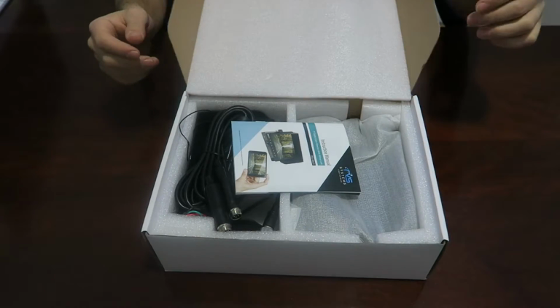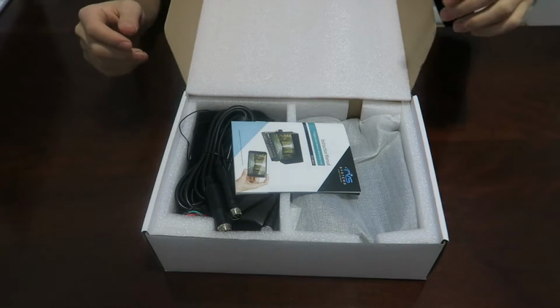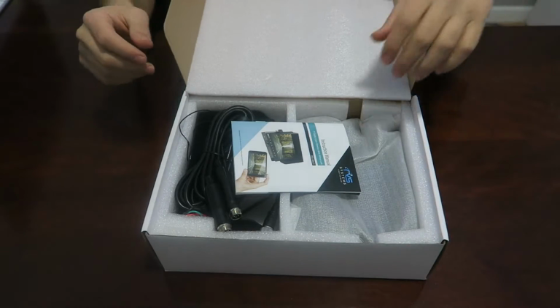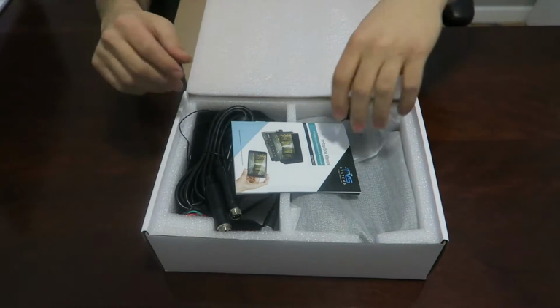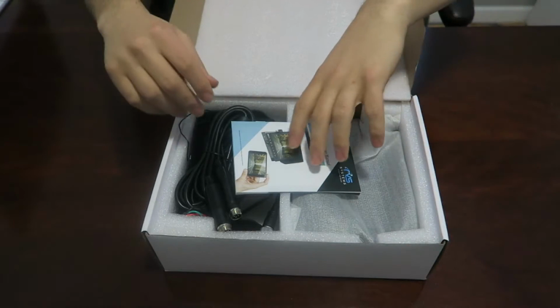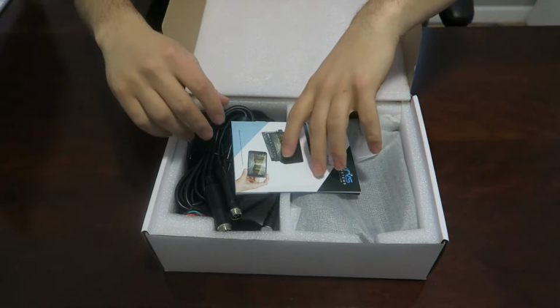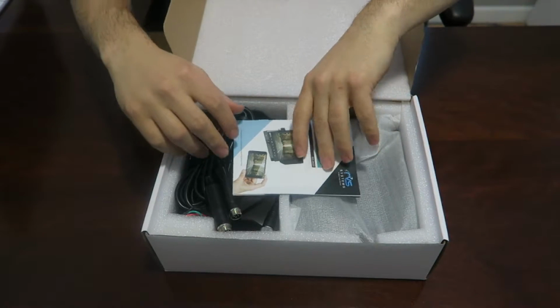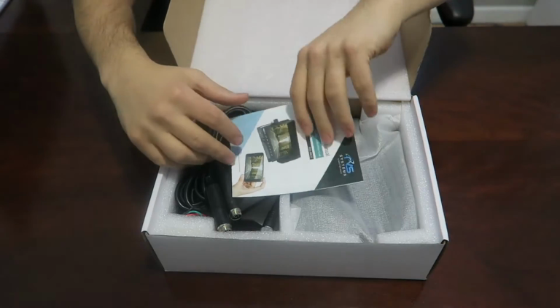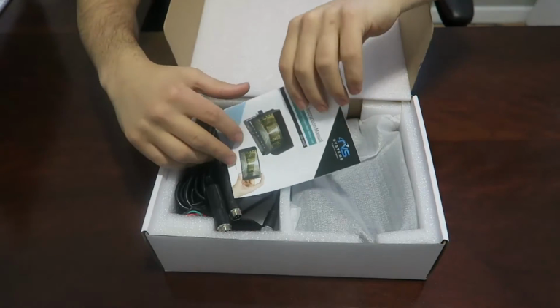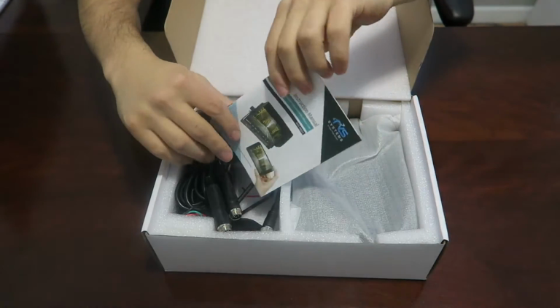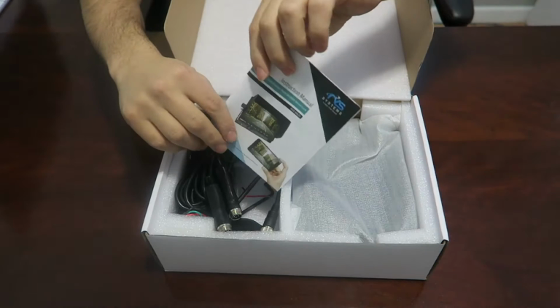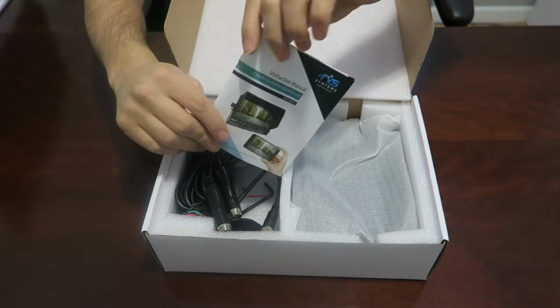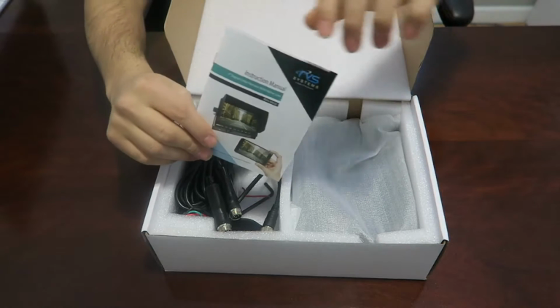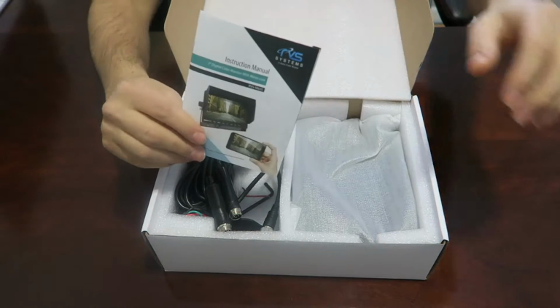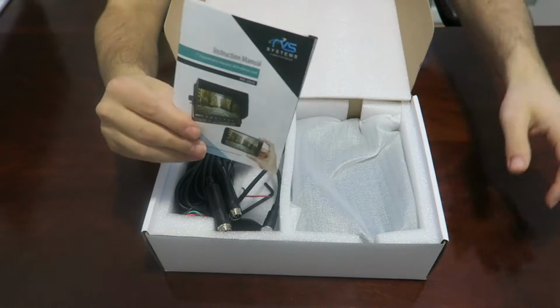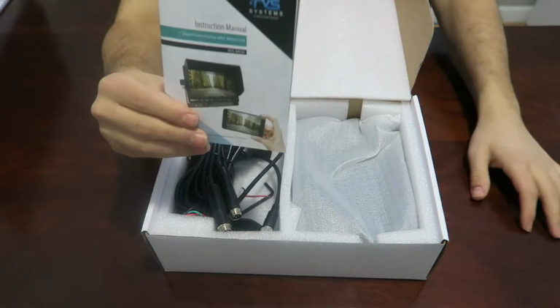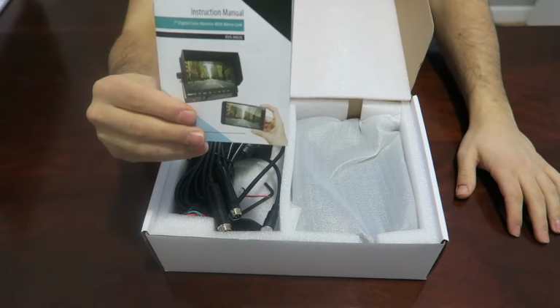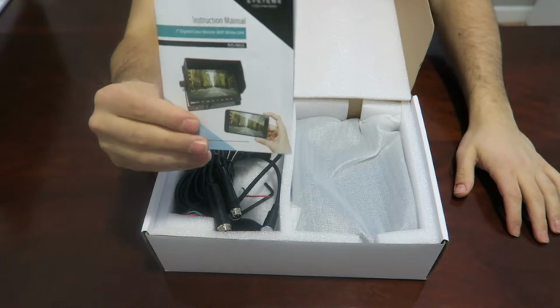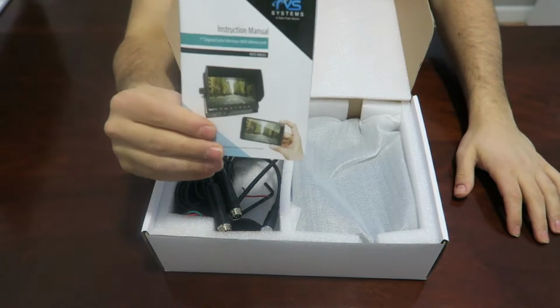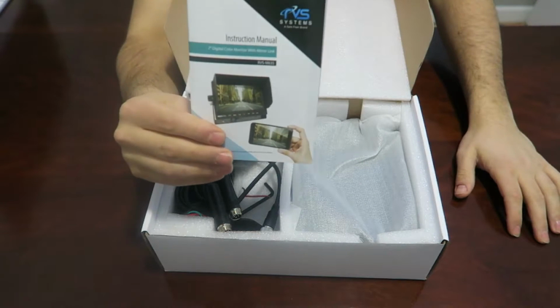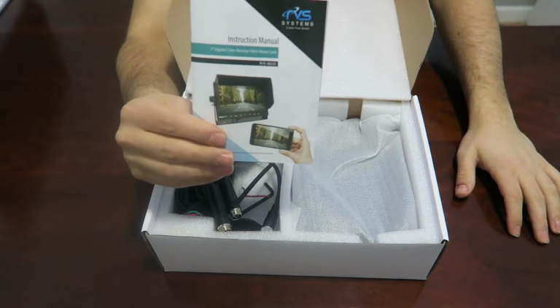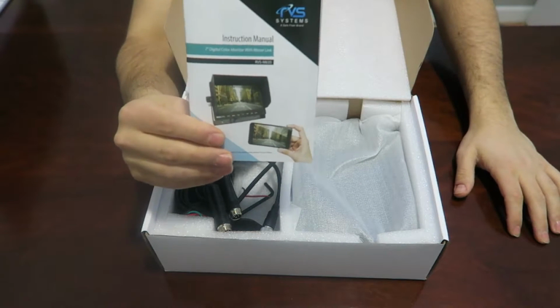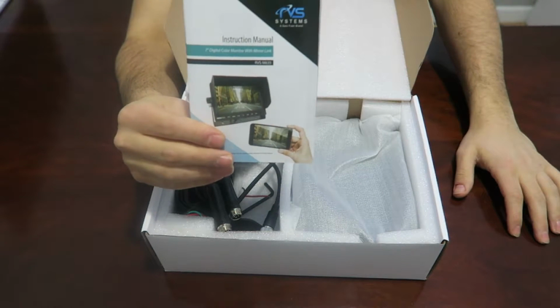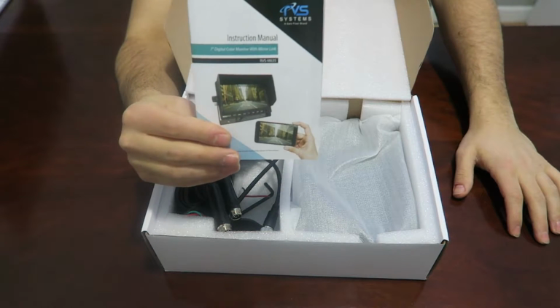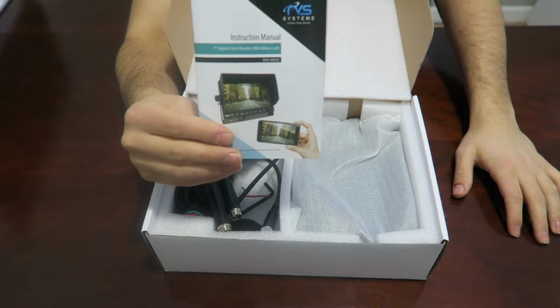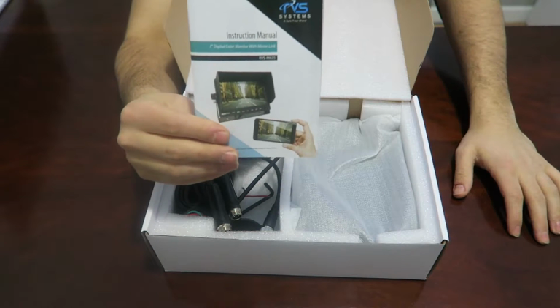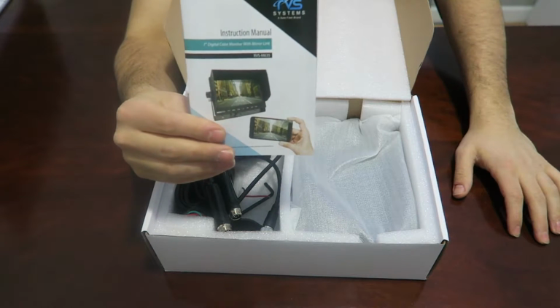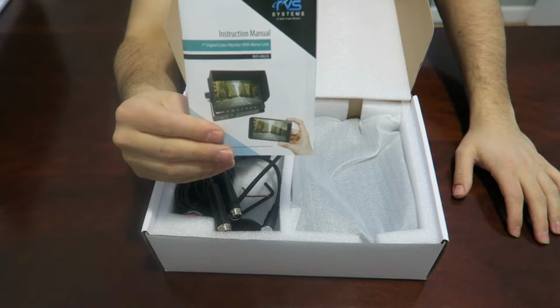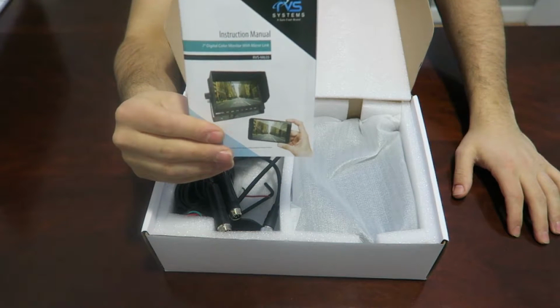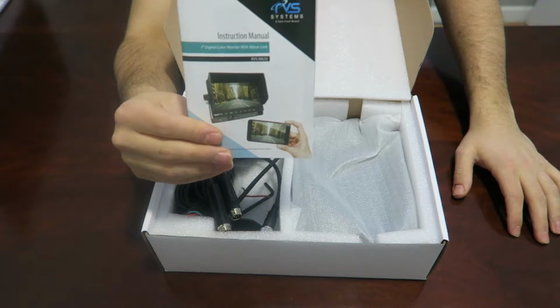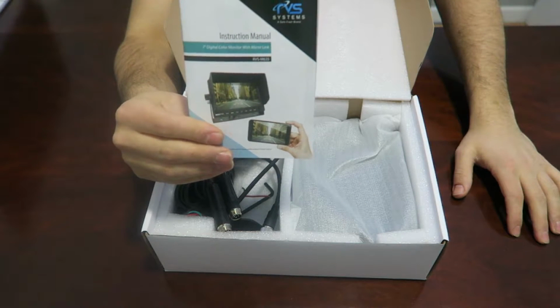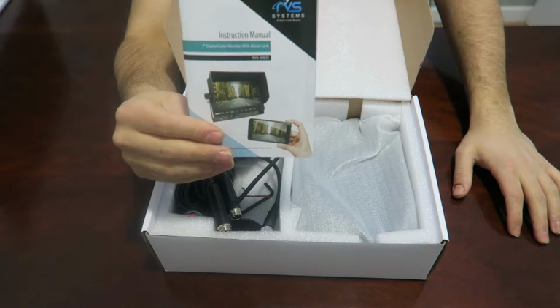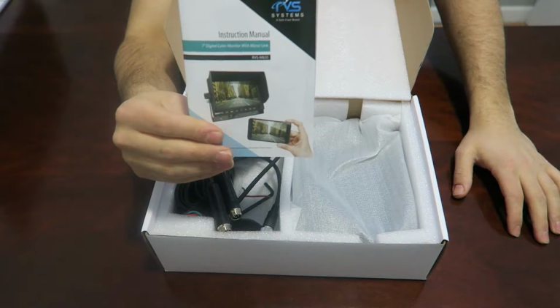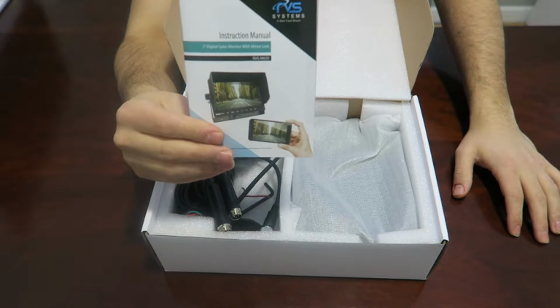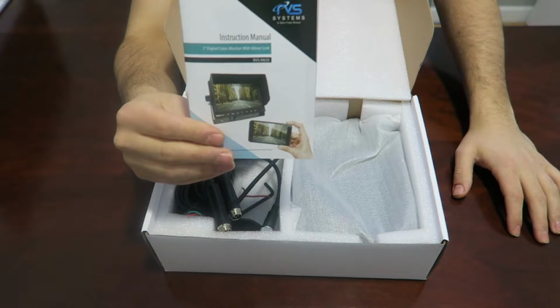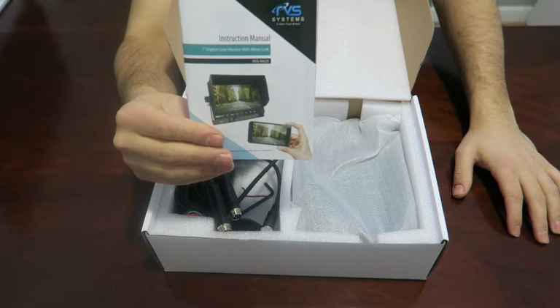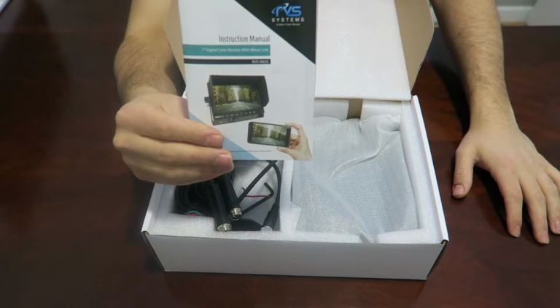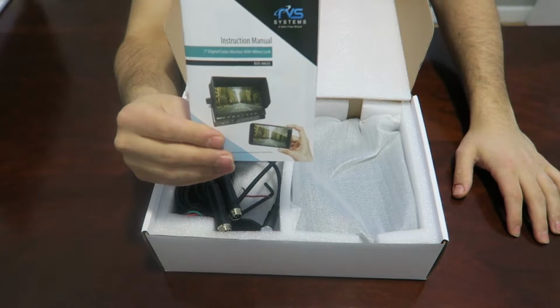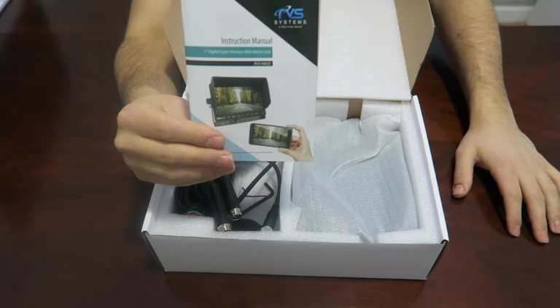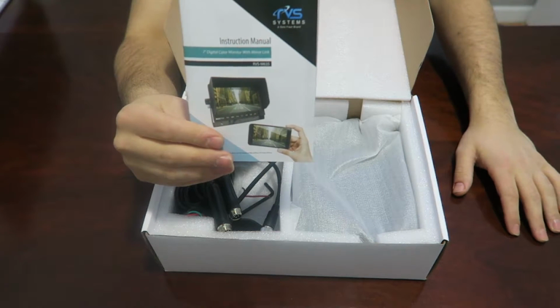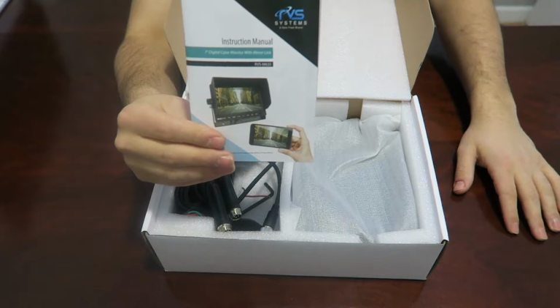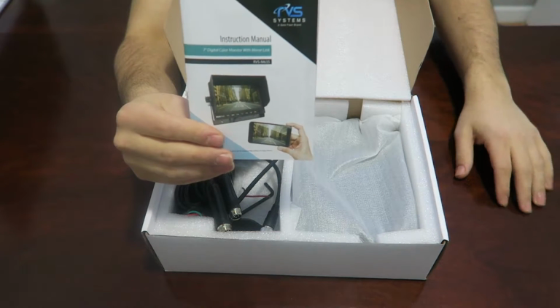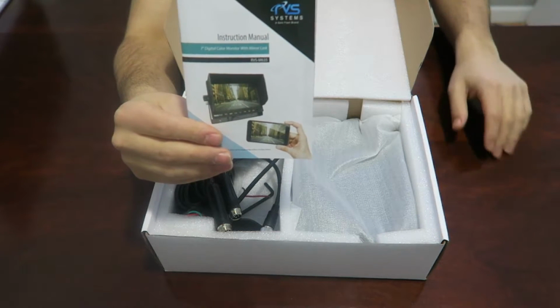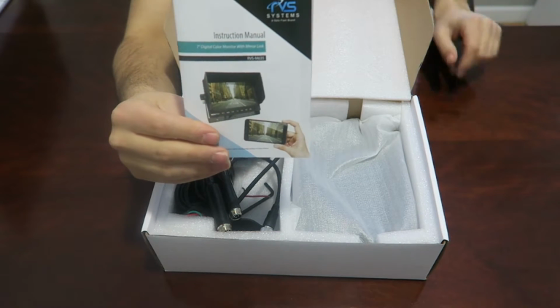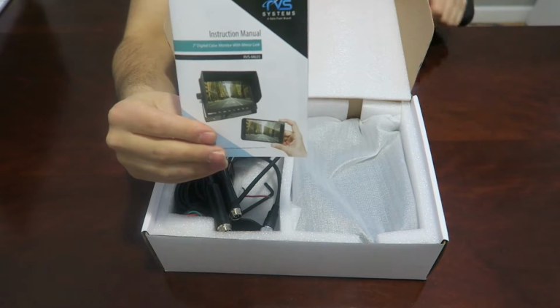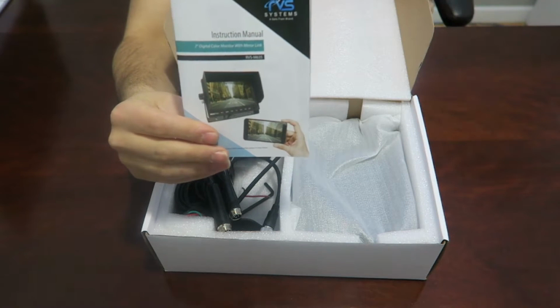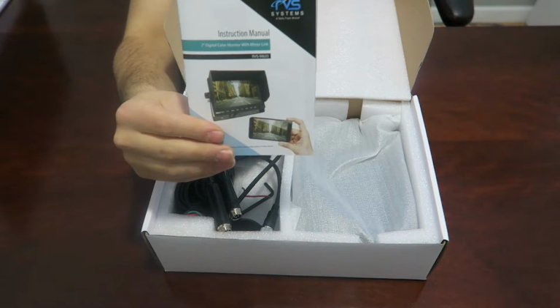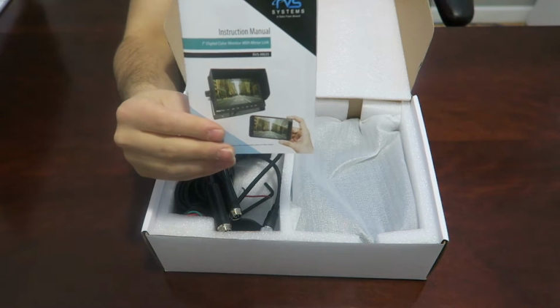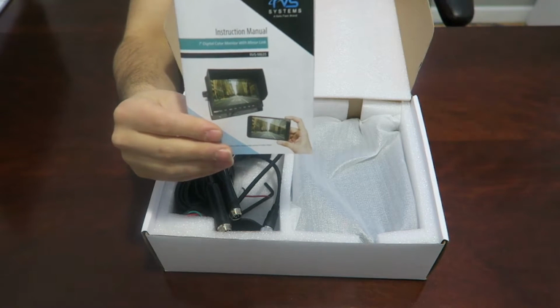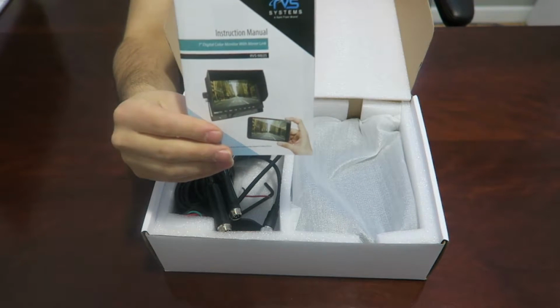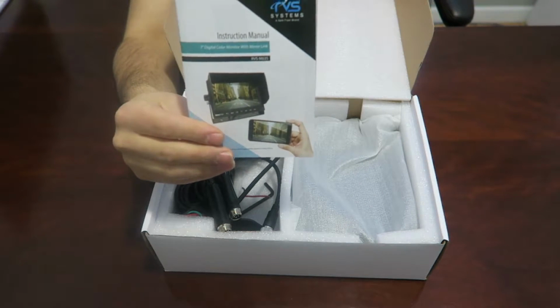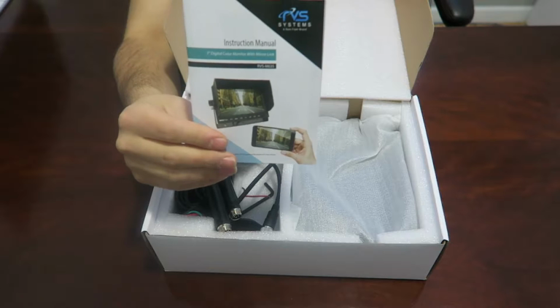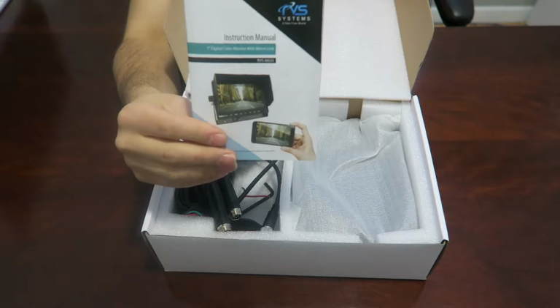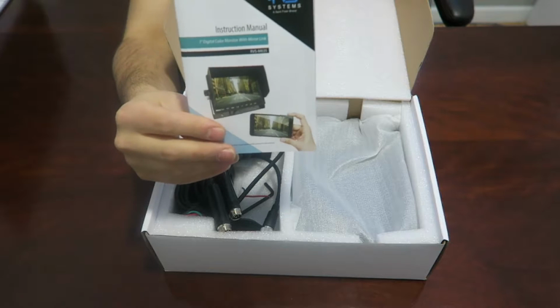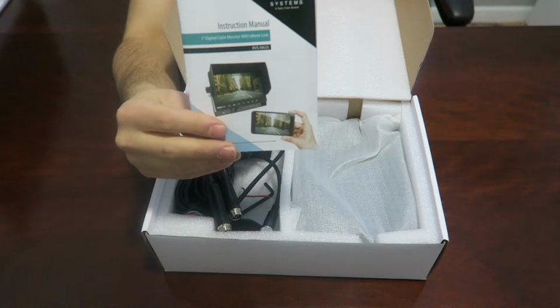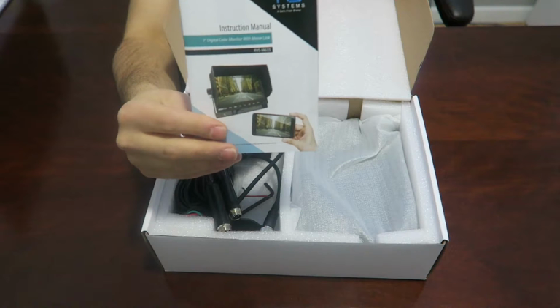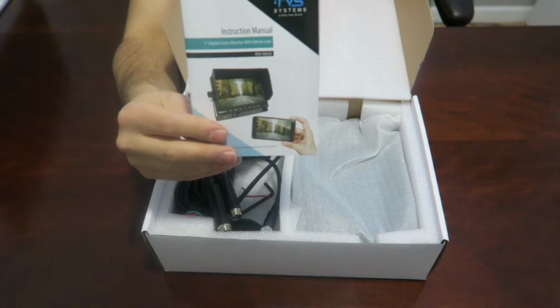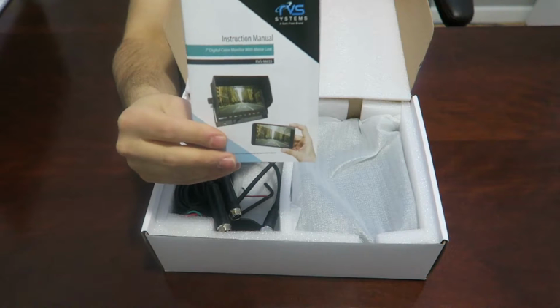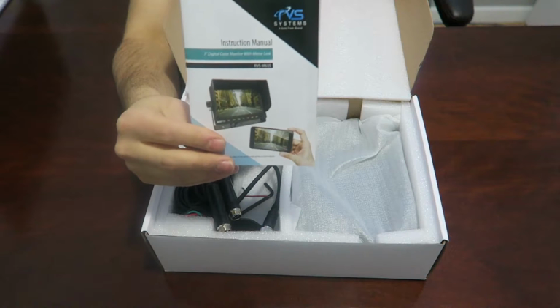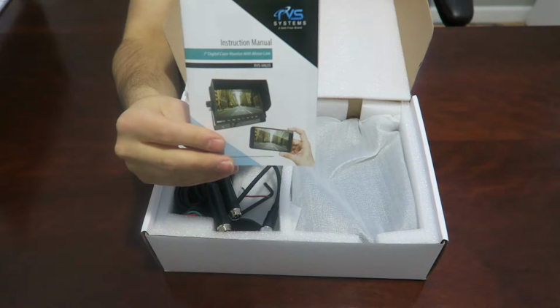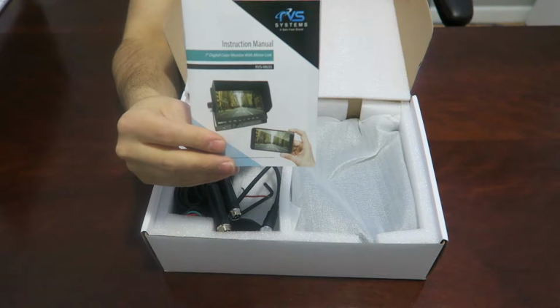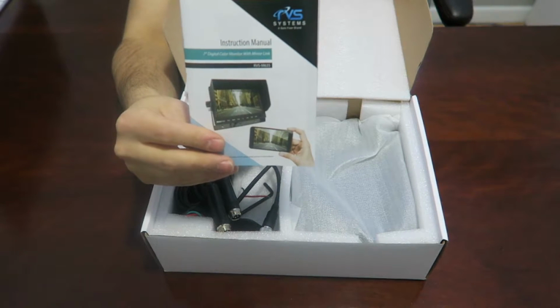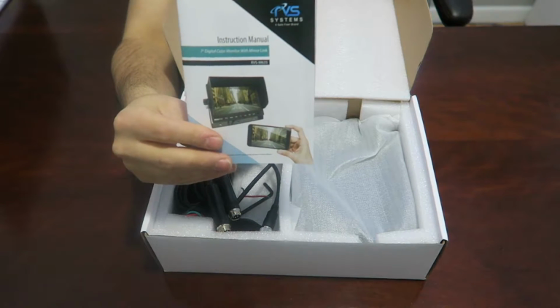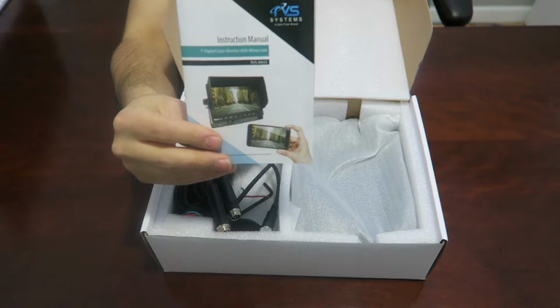First thing you'll notice in the box is the manual. The manual will show you how to do the installation and will give you all the details as to how the system works.